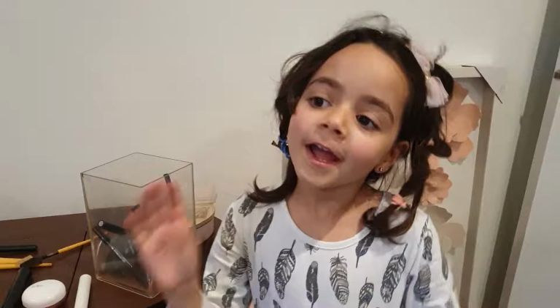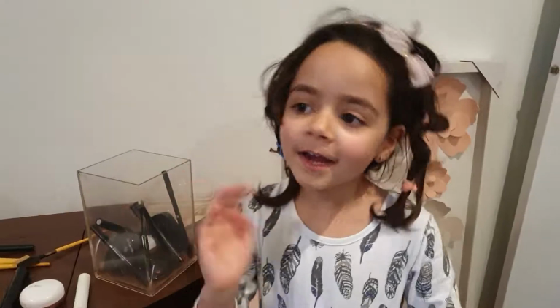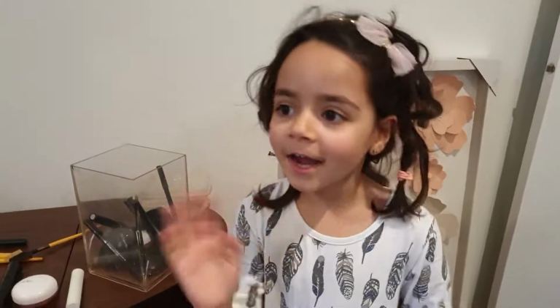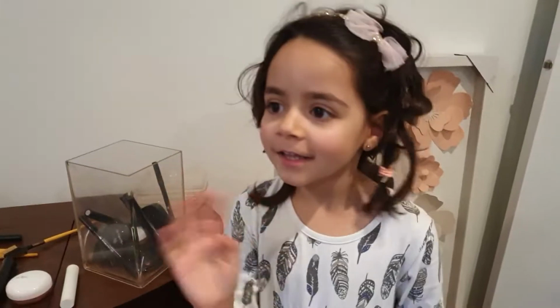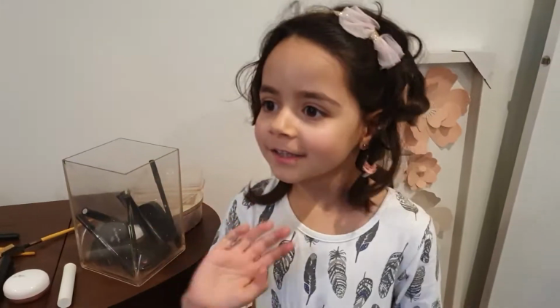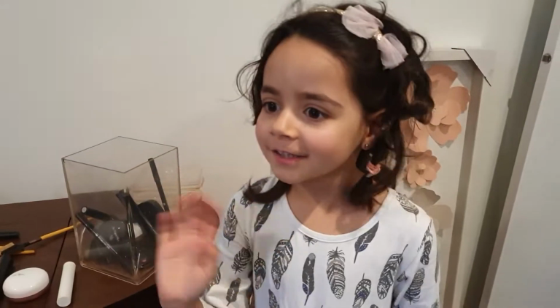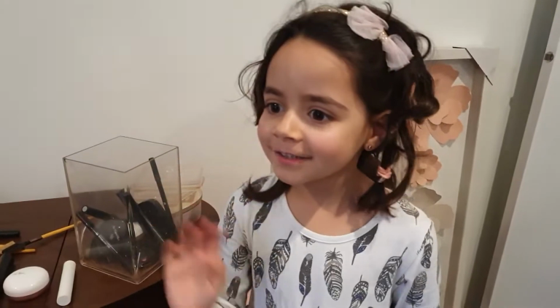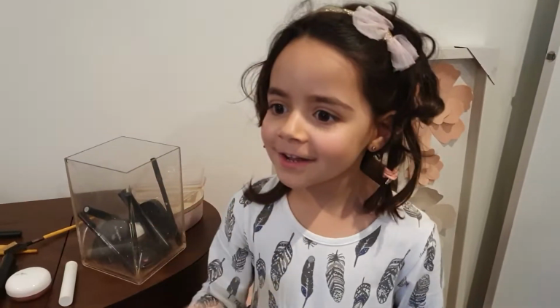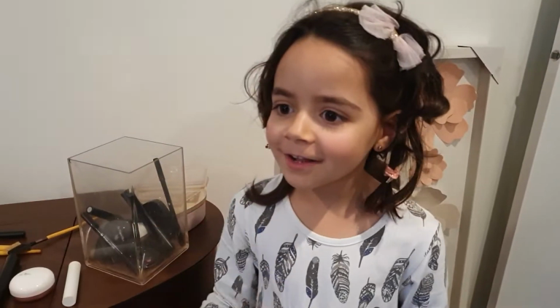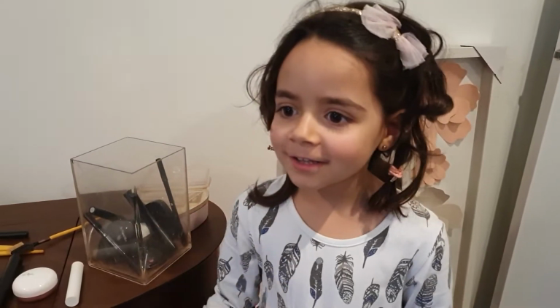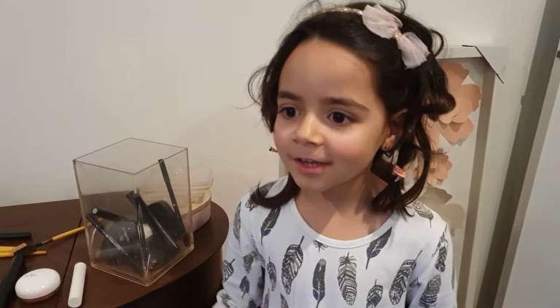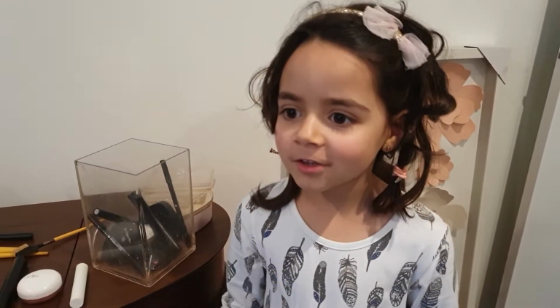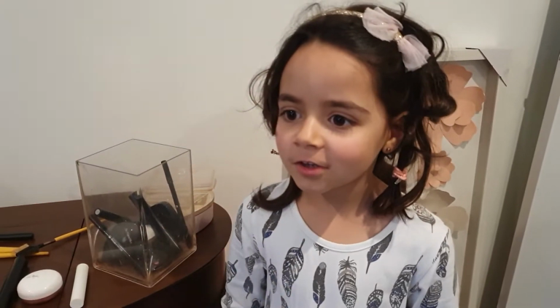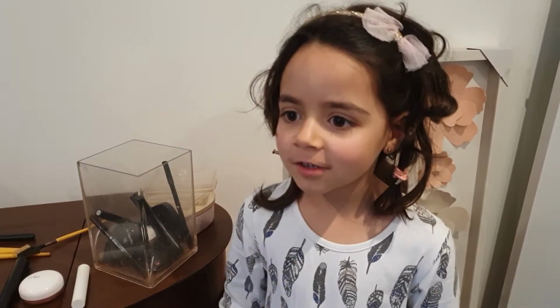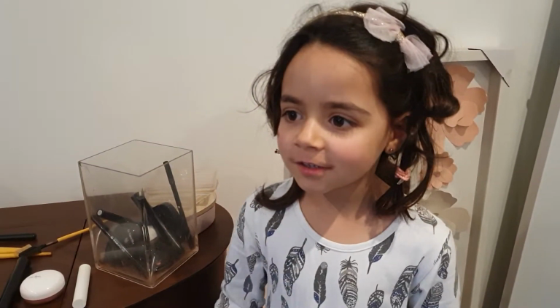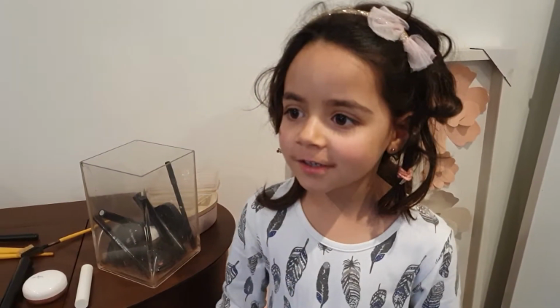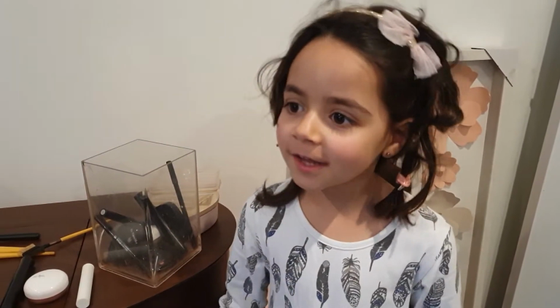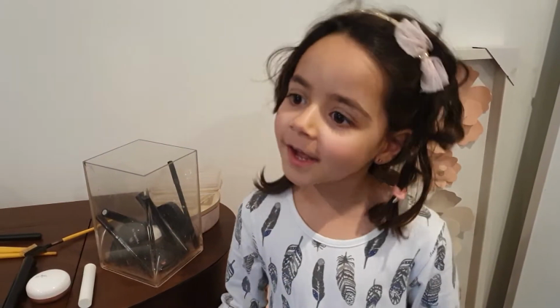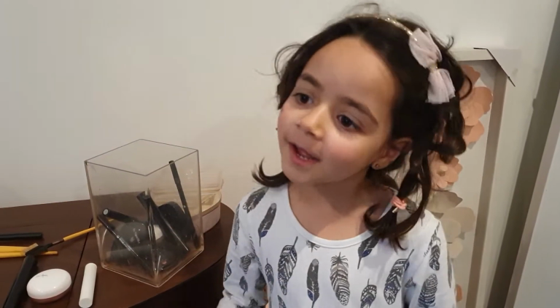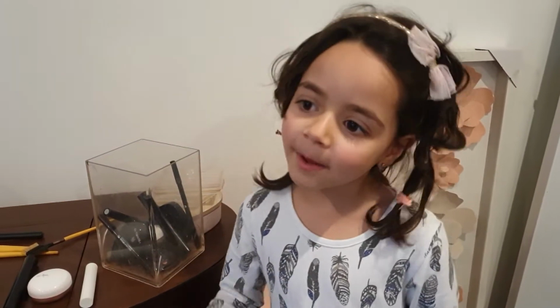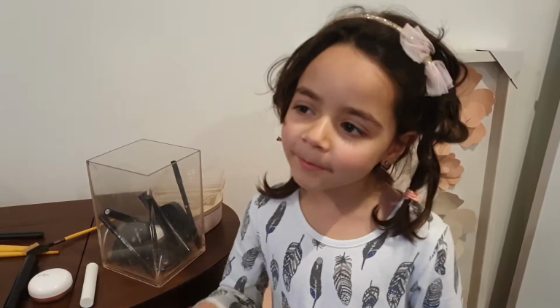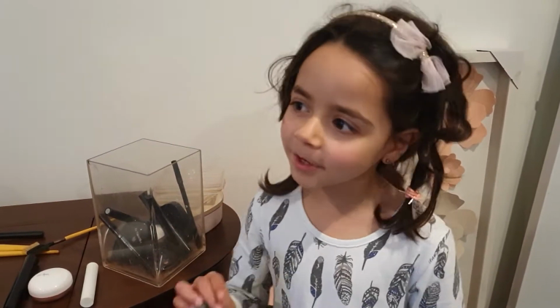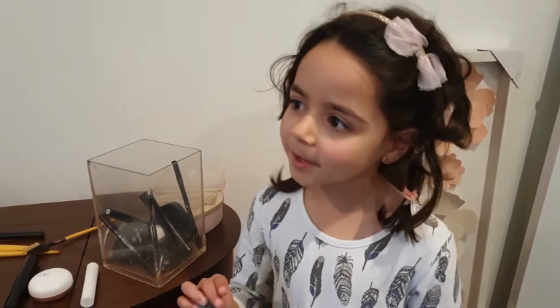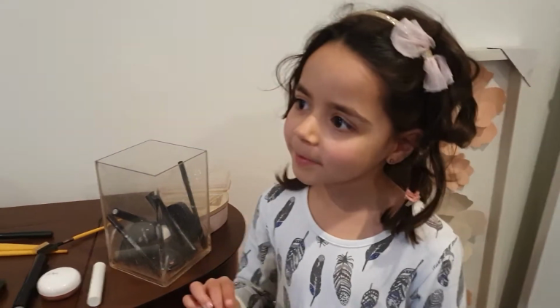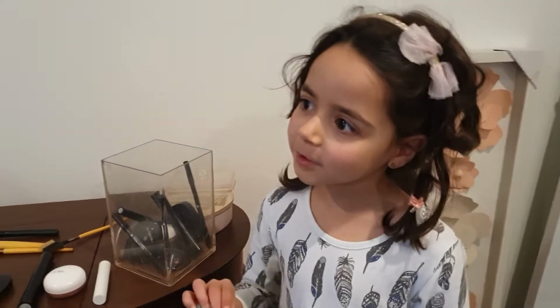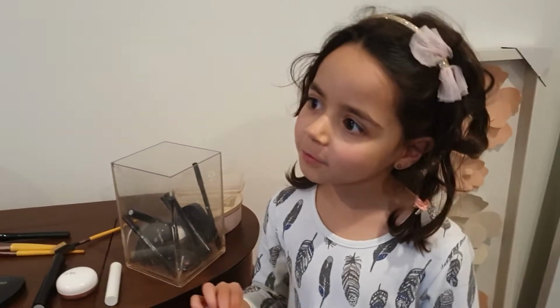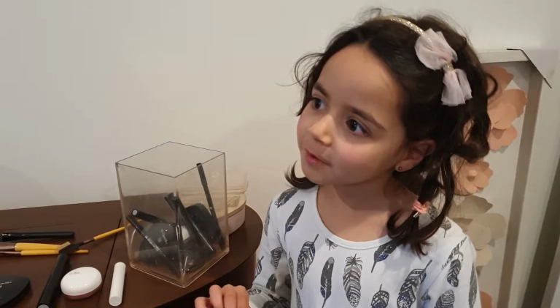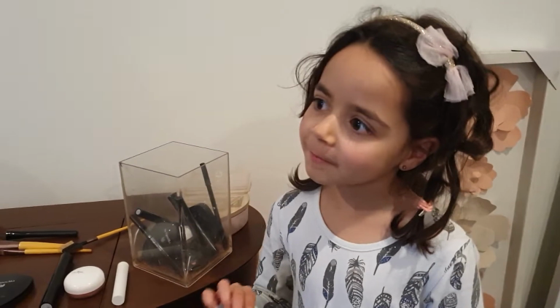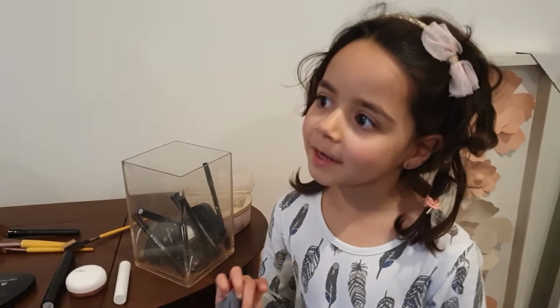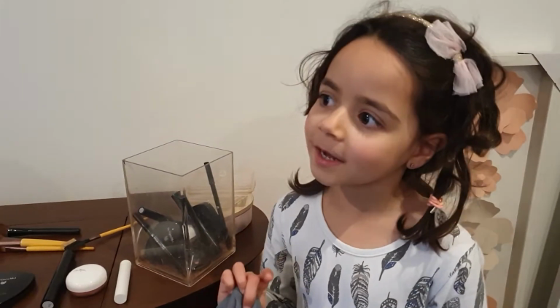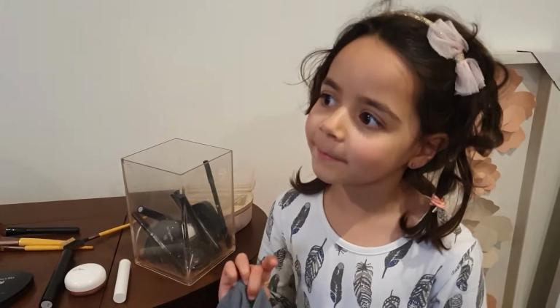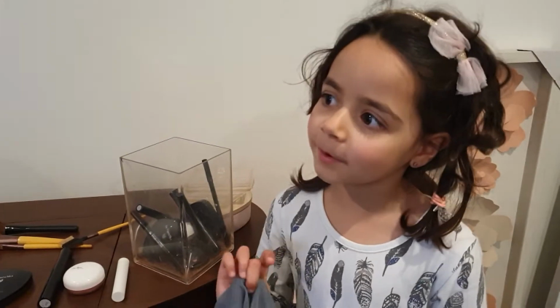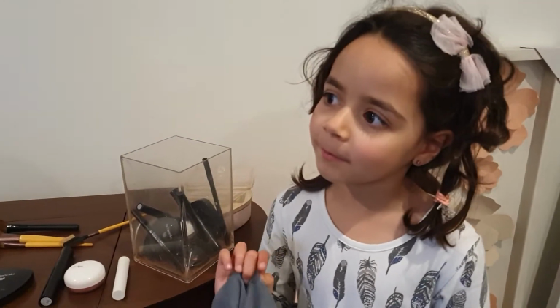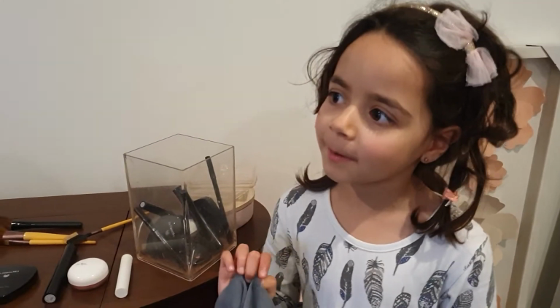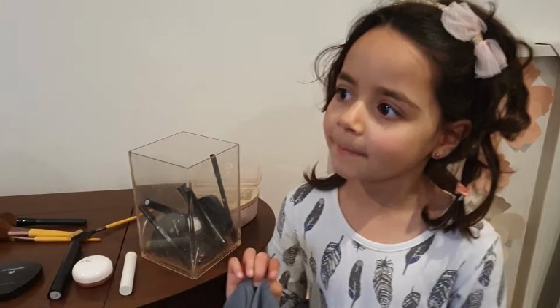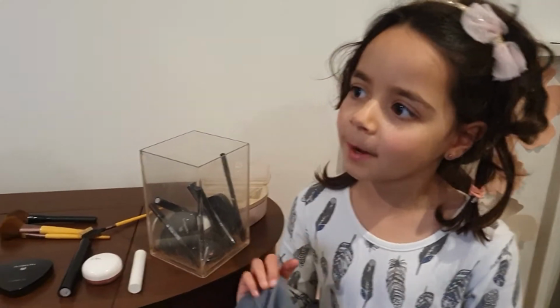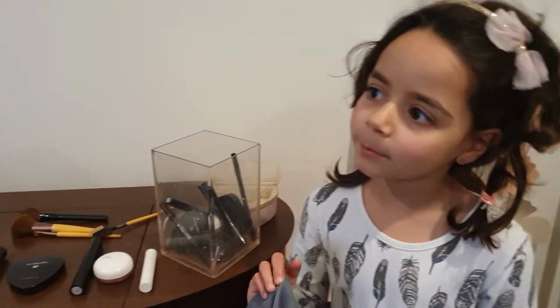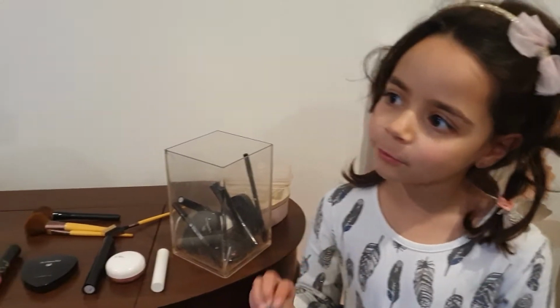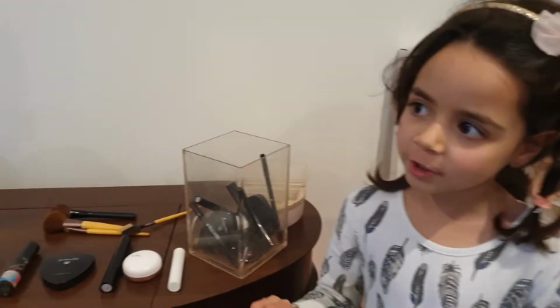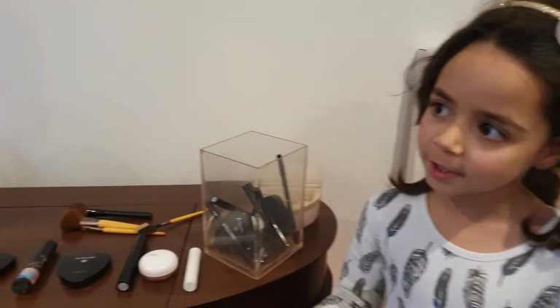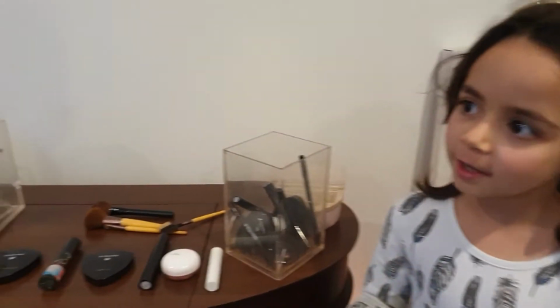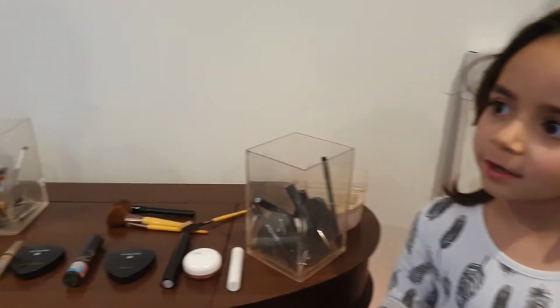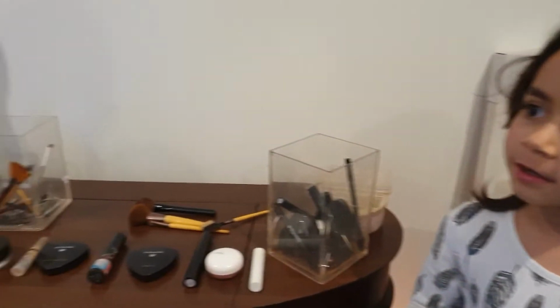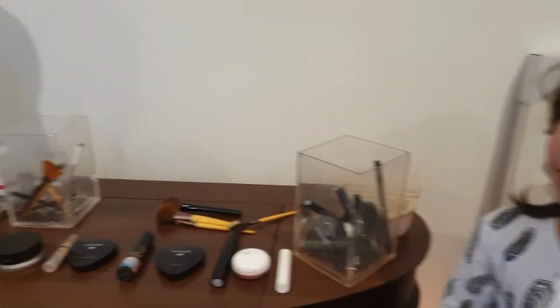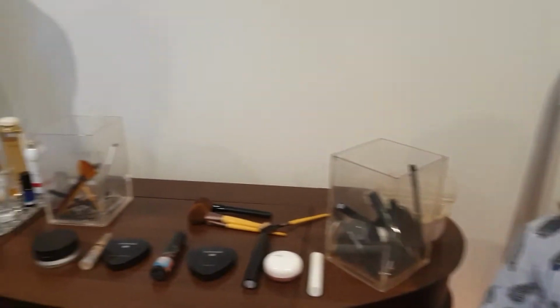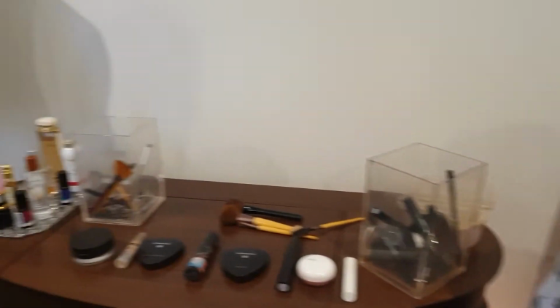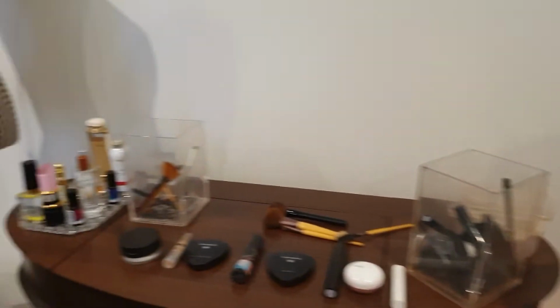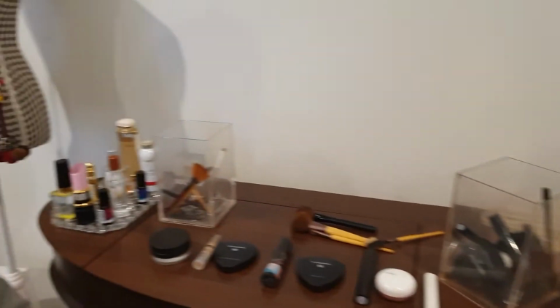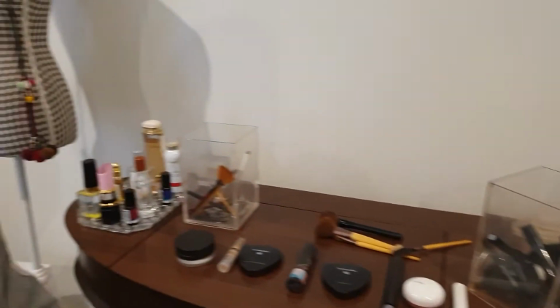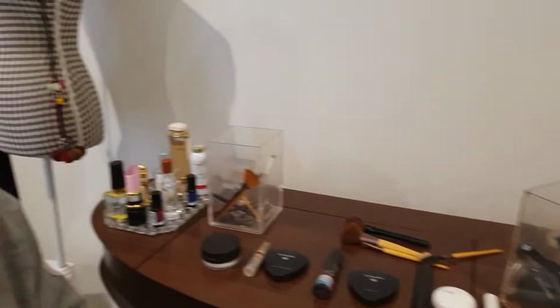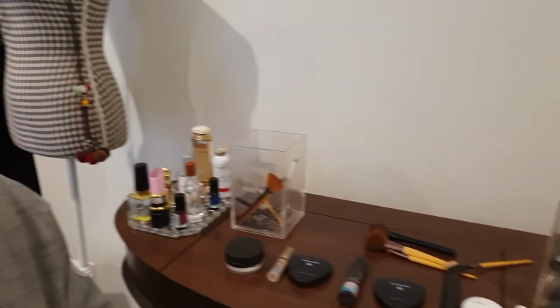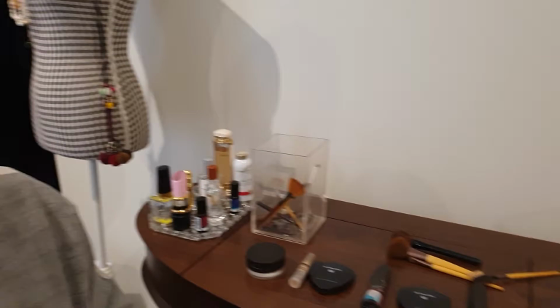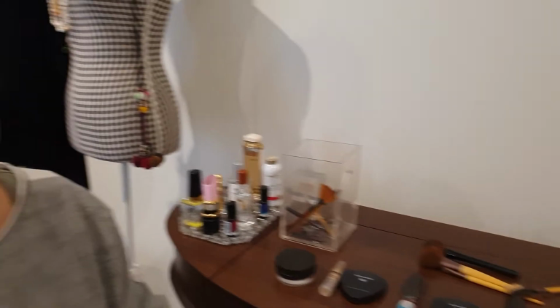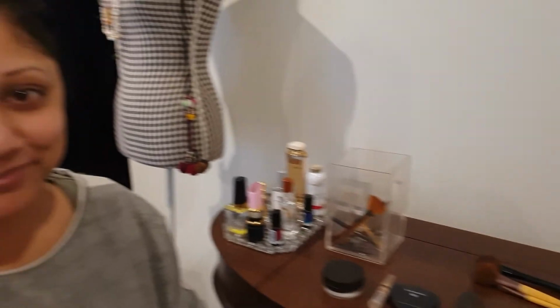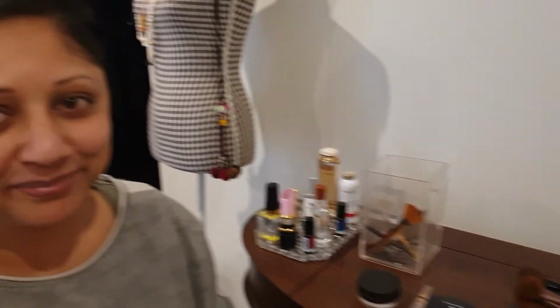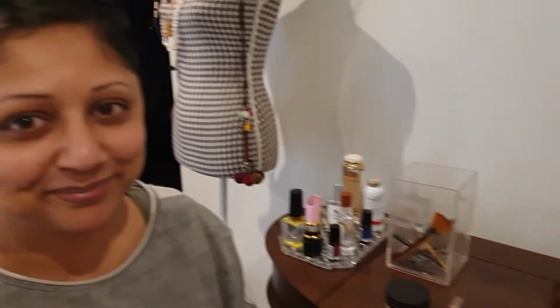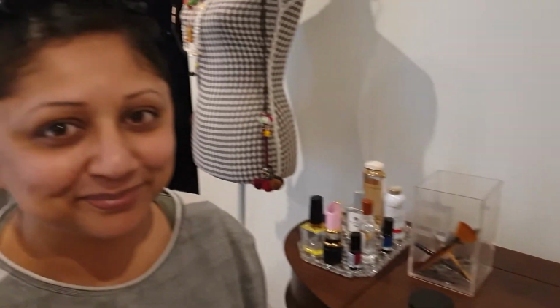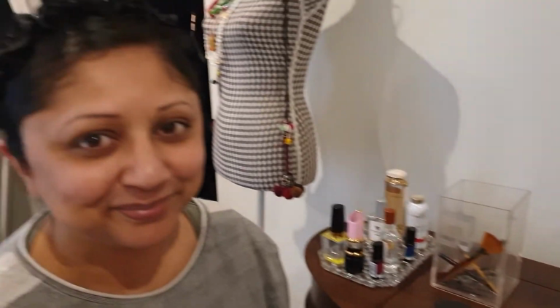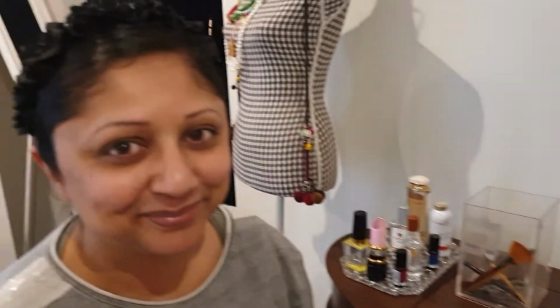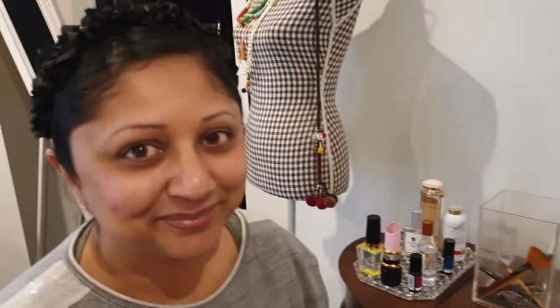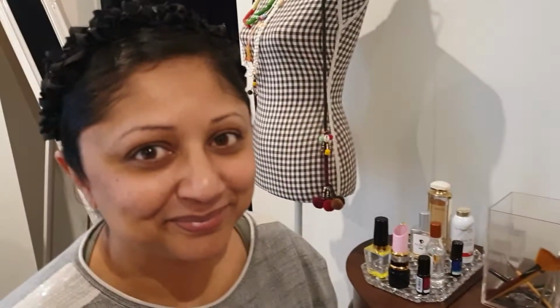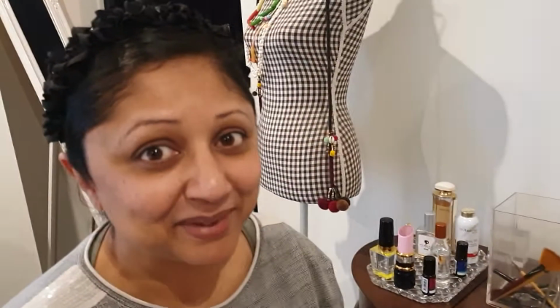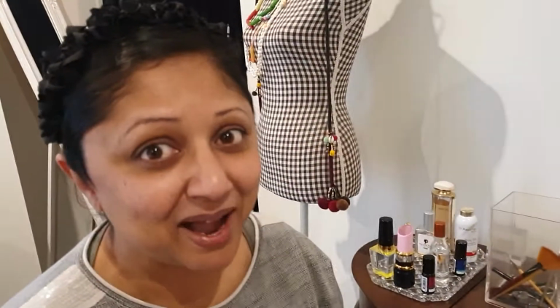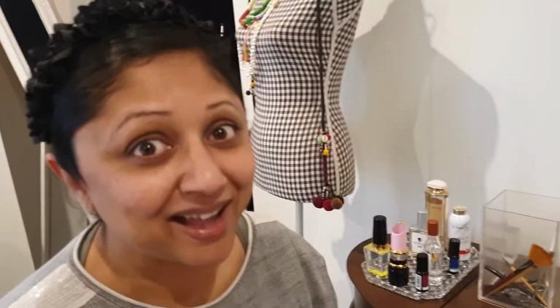Hey guys, it's Dahlia. So today I'm going to be doing makeup on my mom, Rina. Hi.